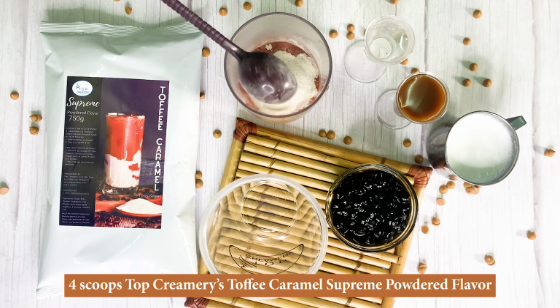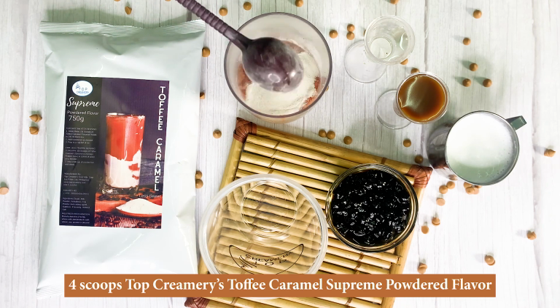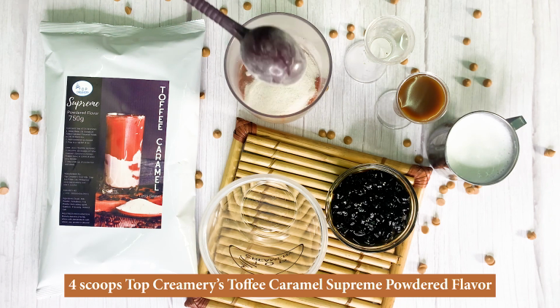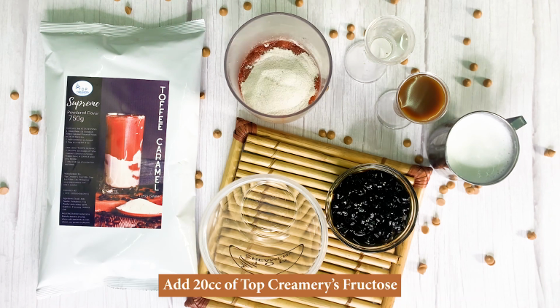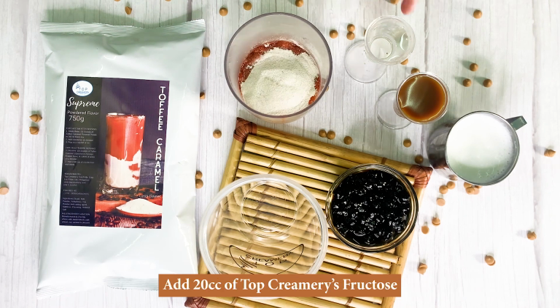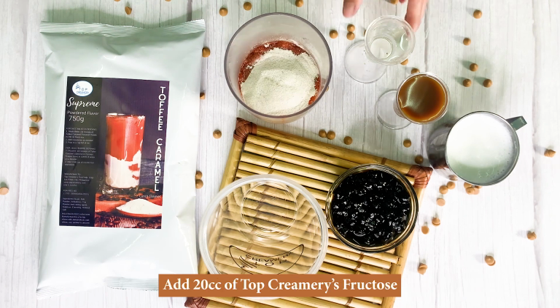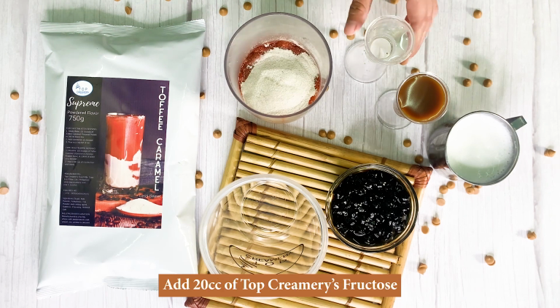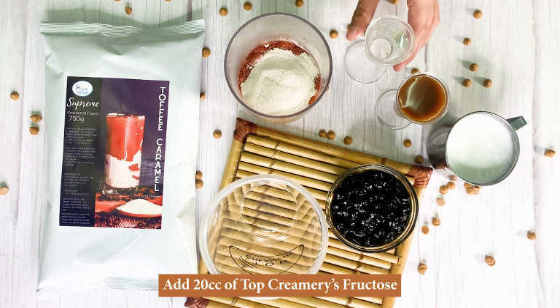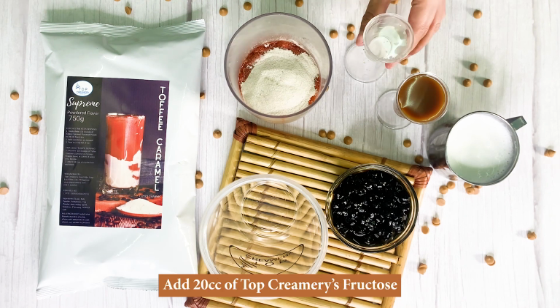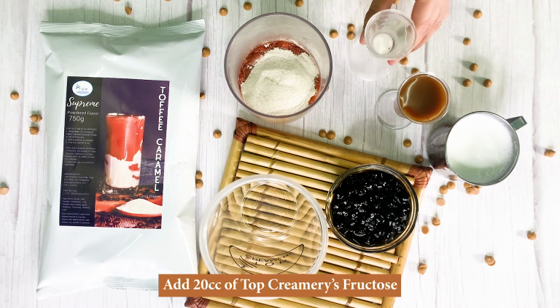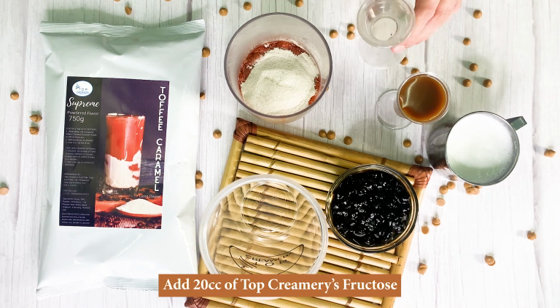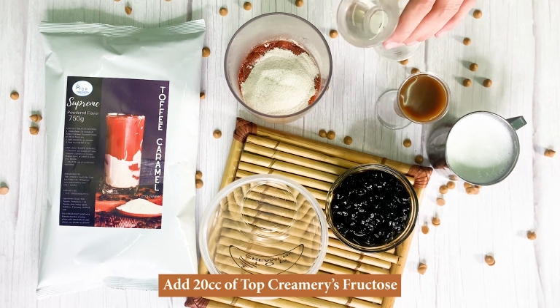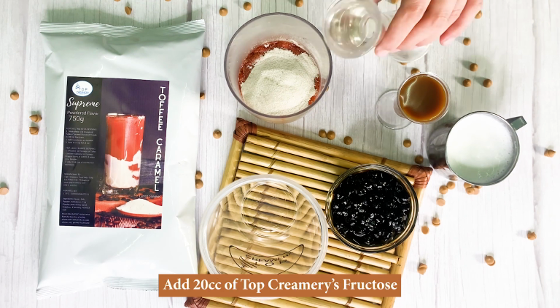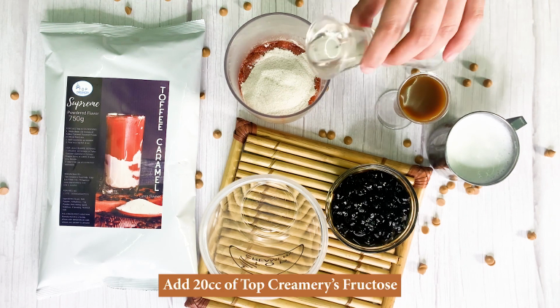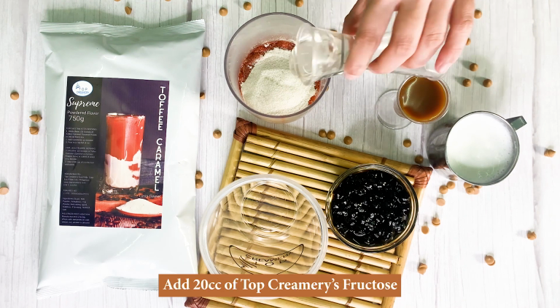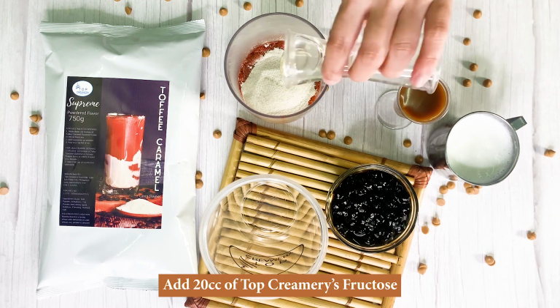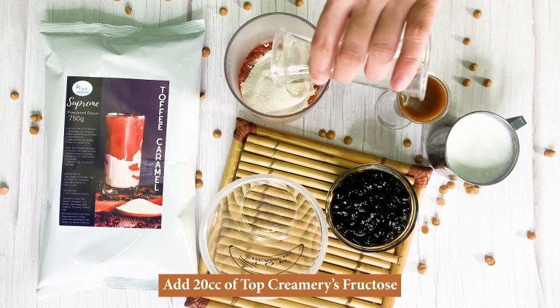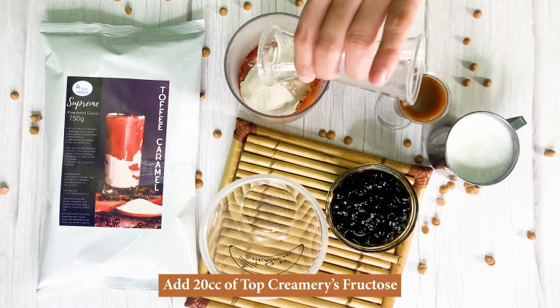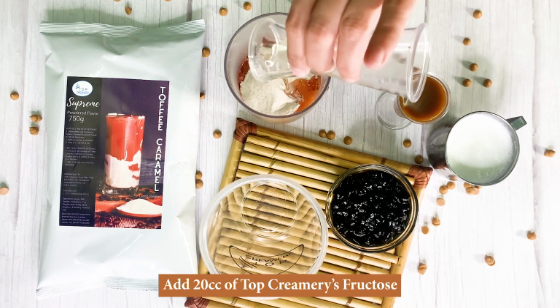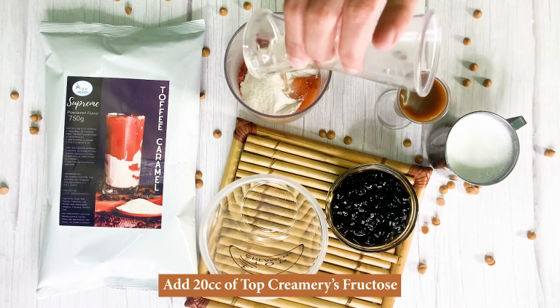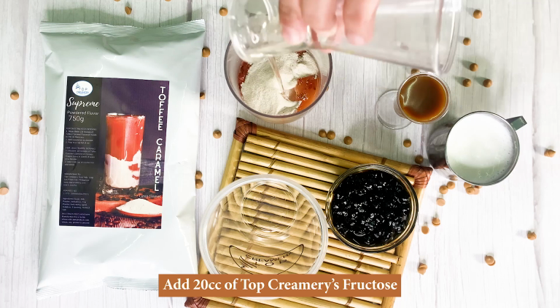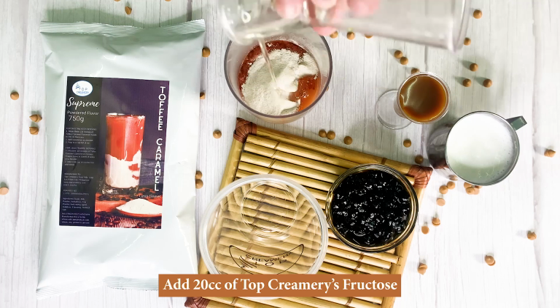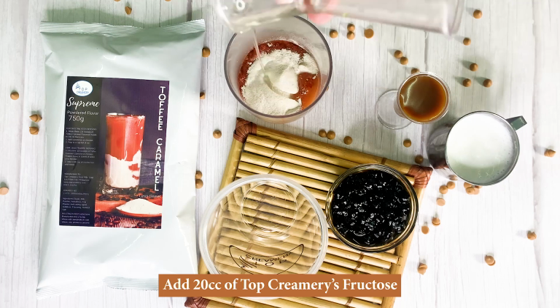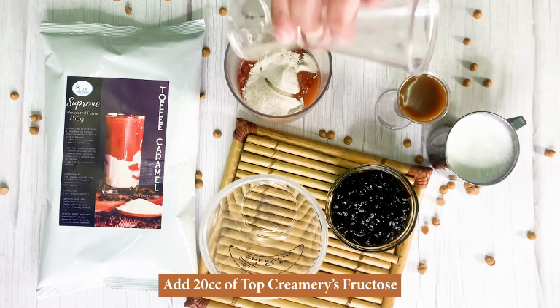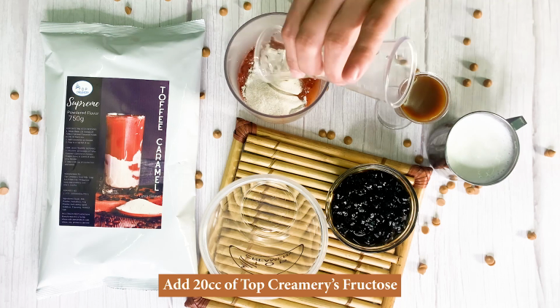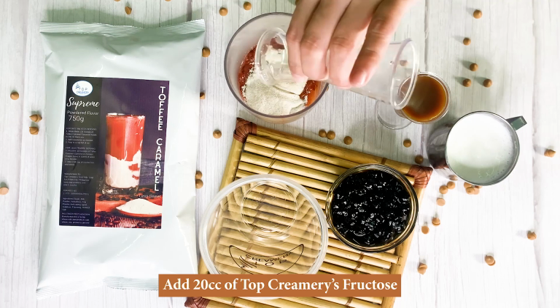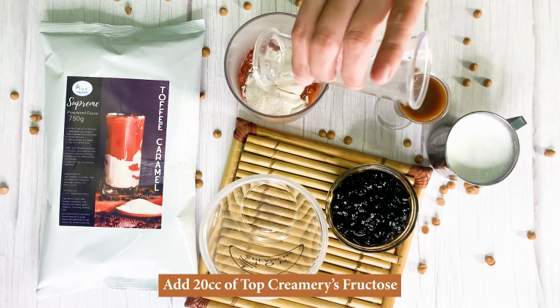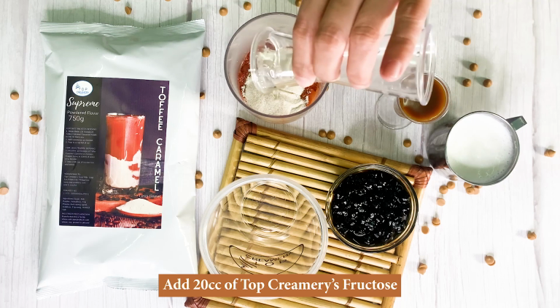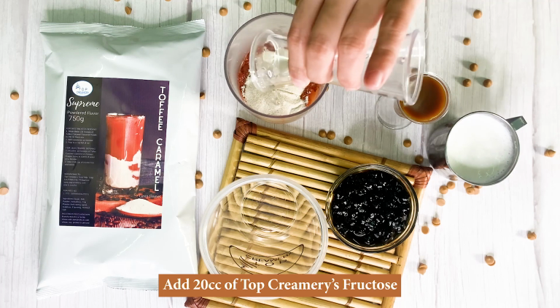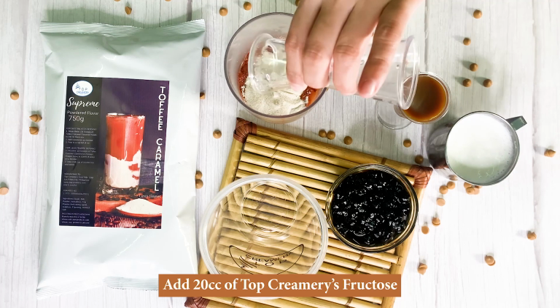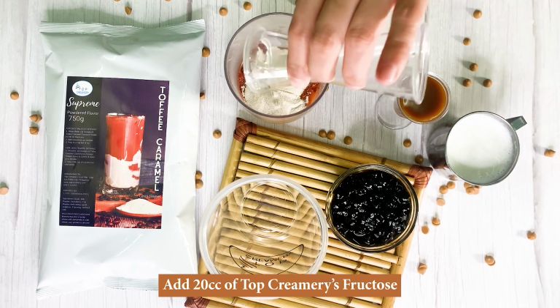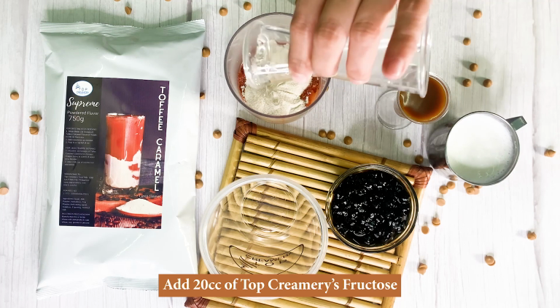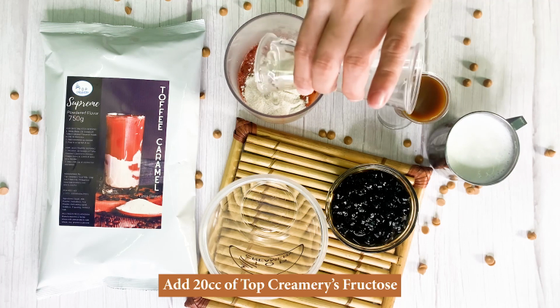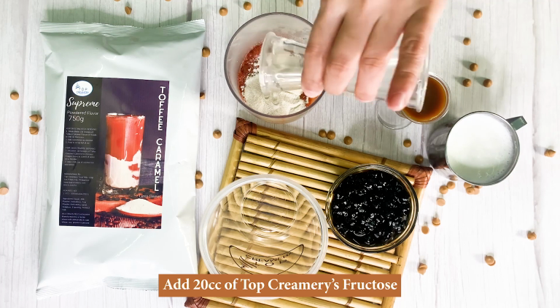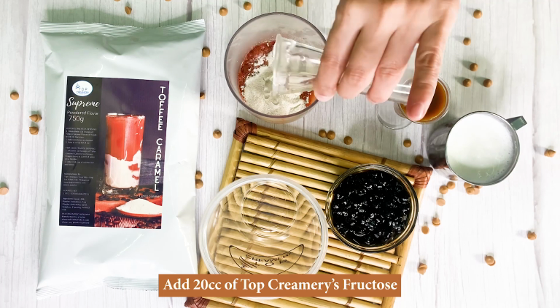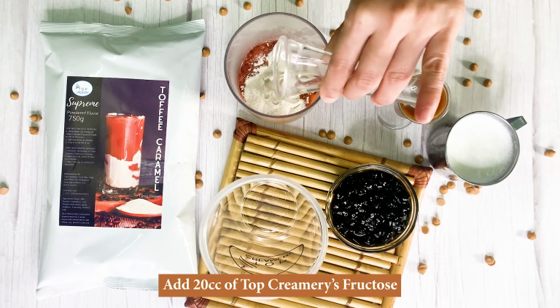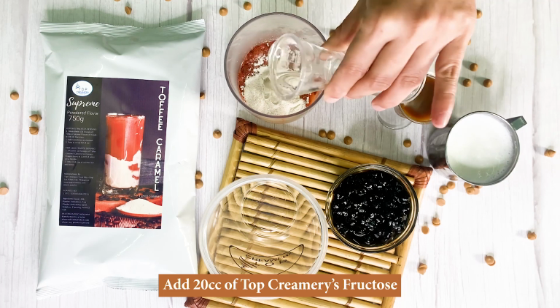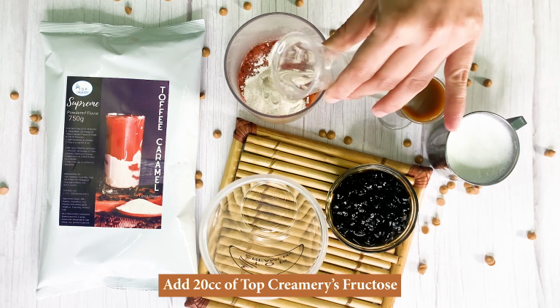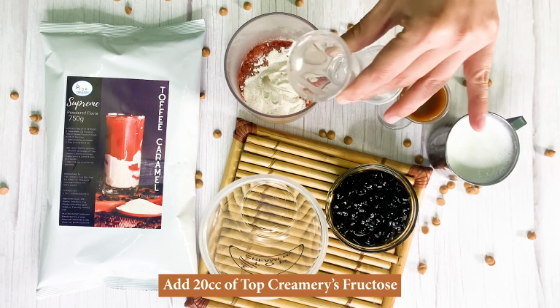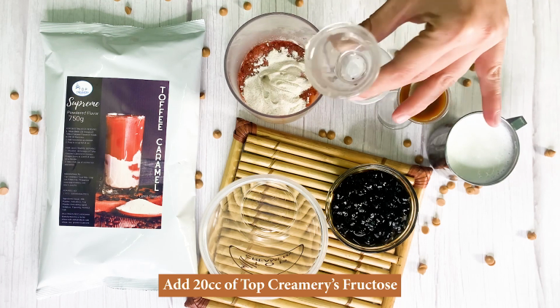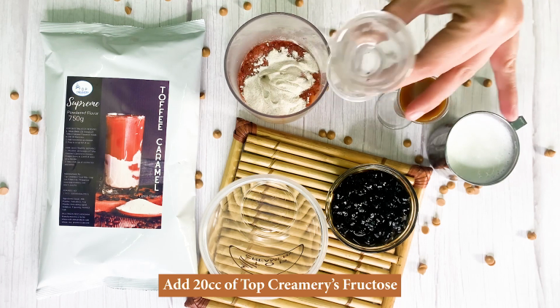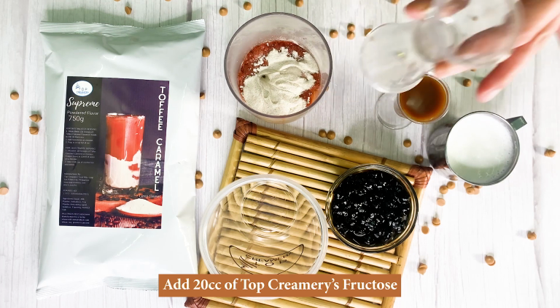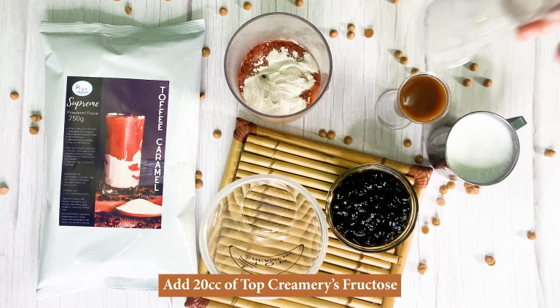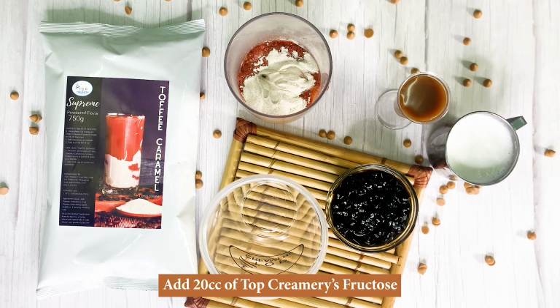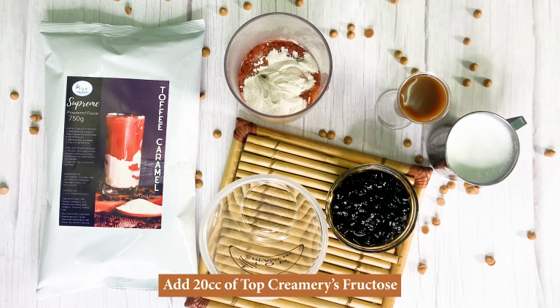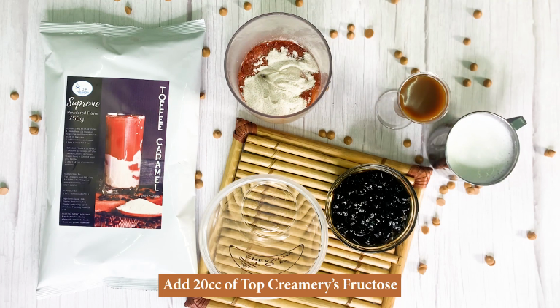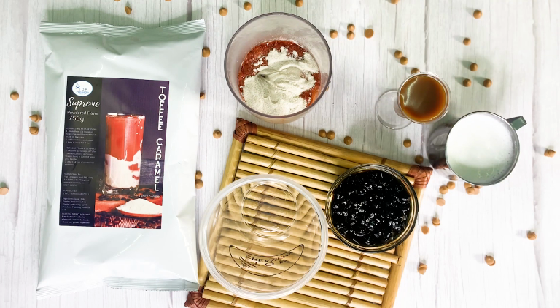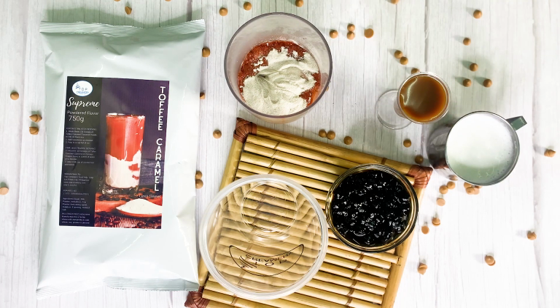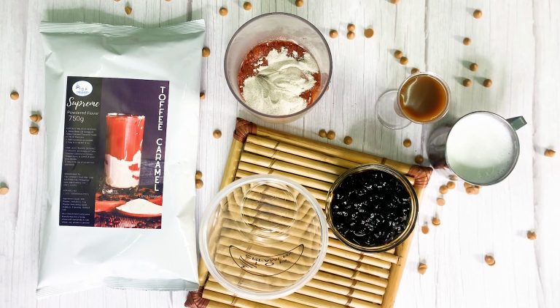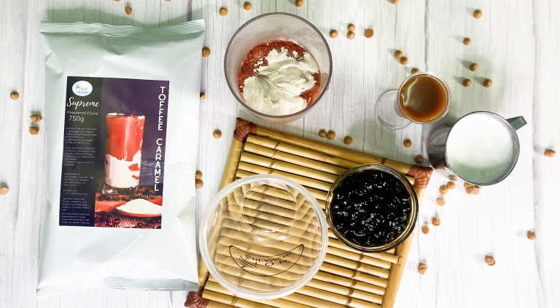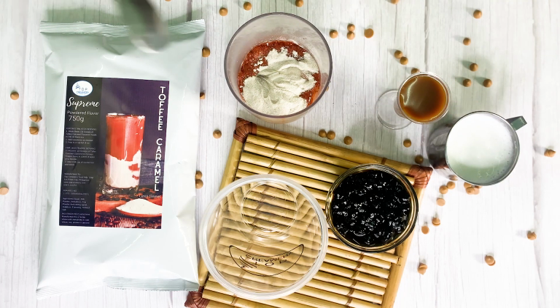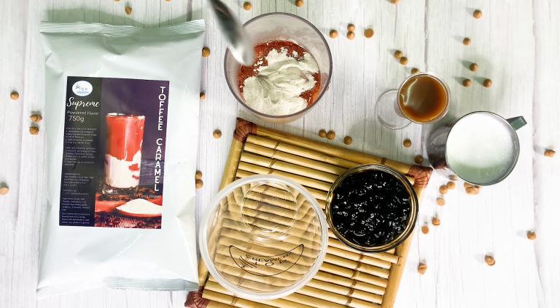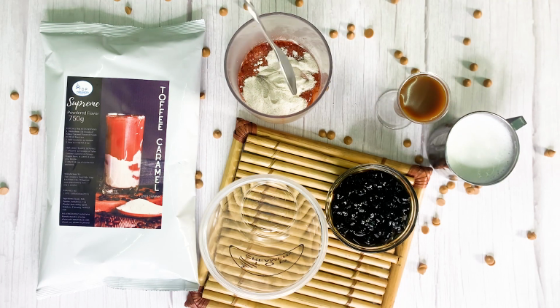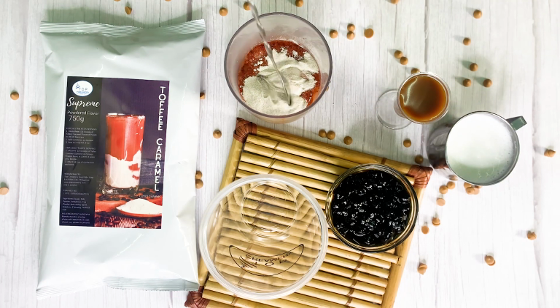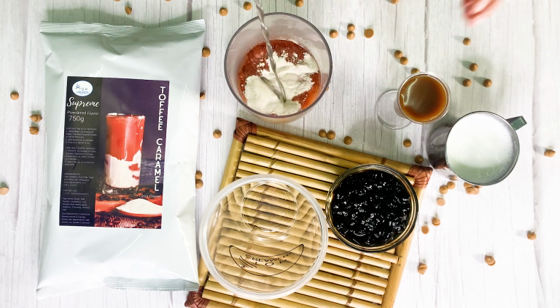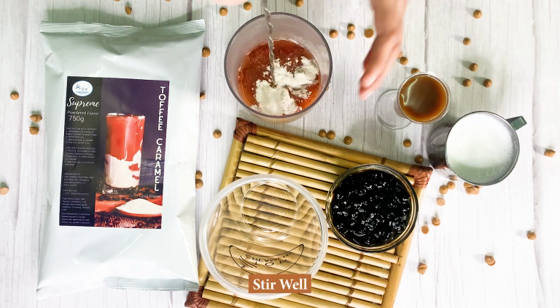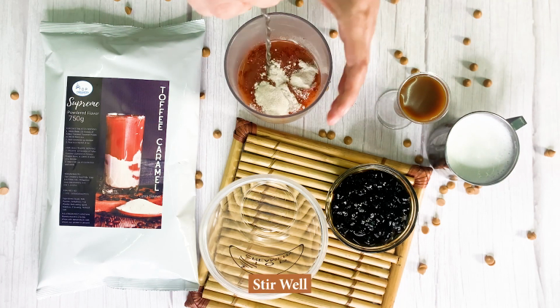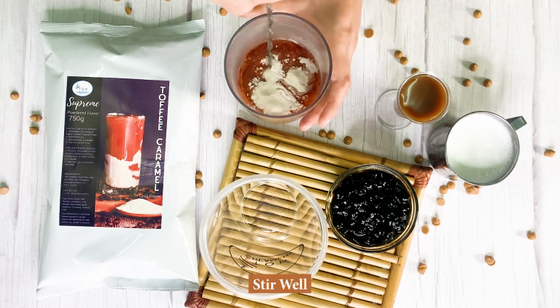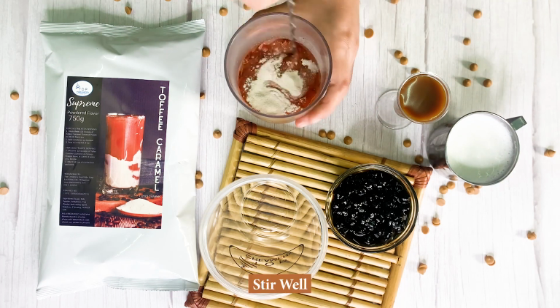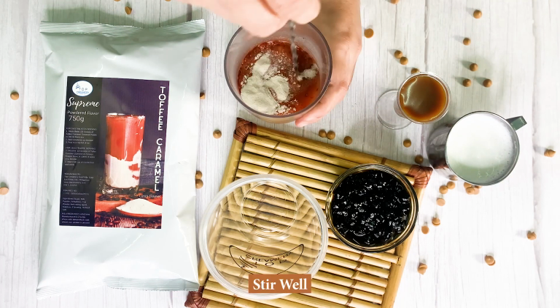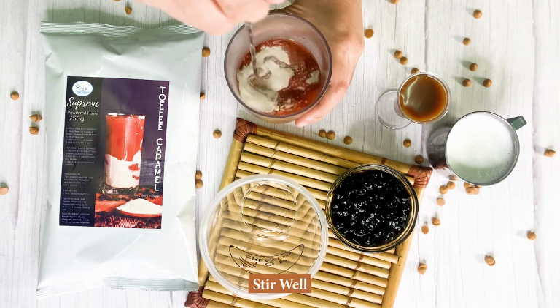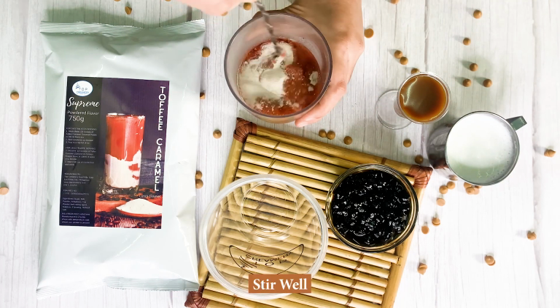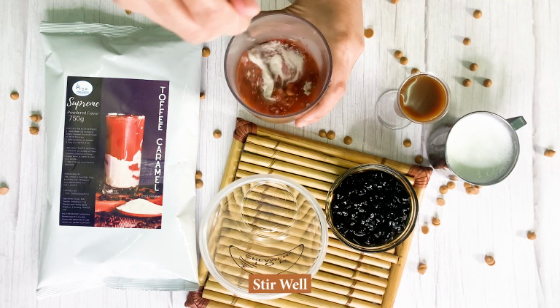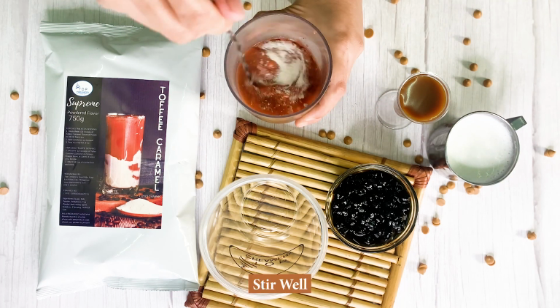Add 20 cubic centimeters of Top Creamery's fructose, then stir well.